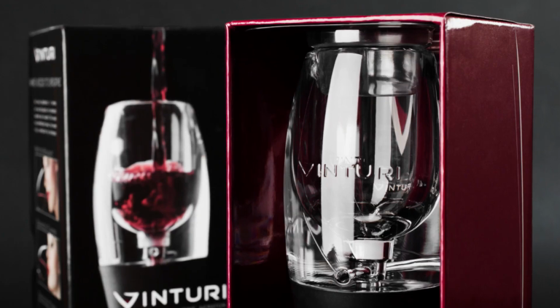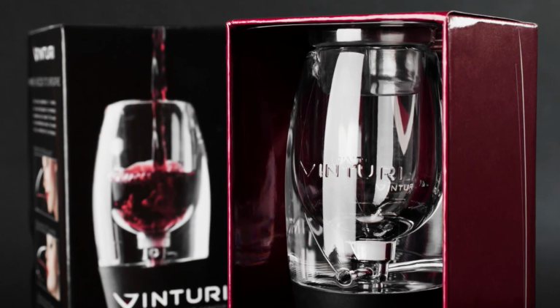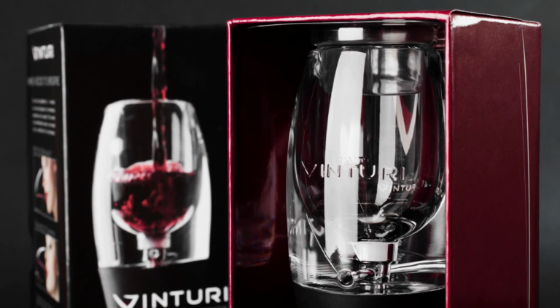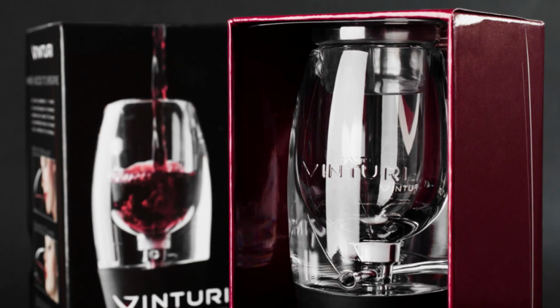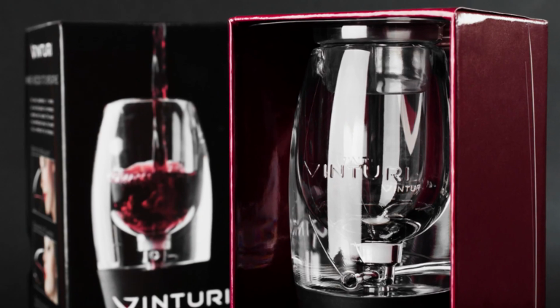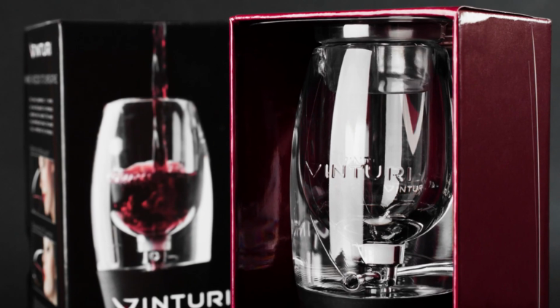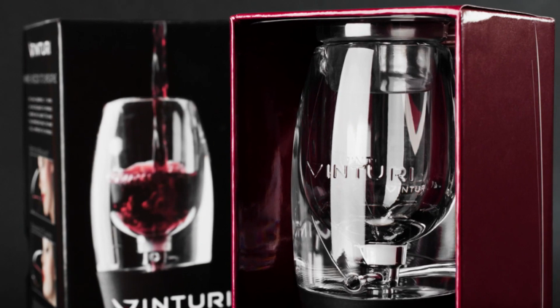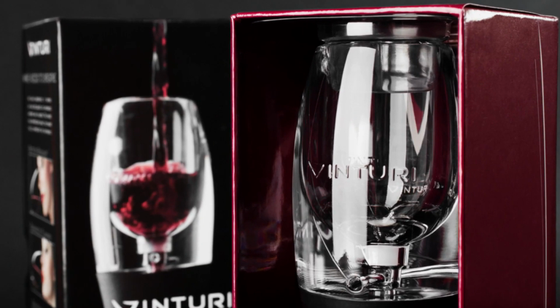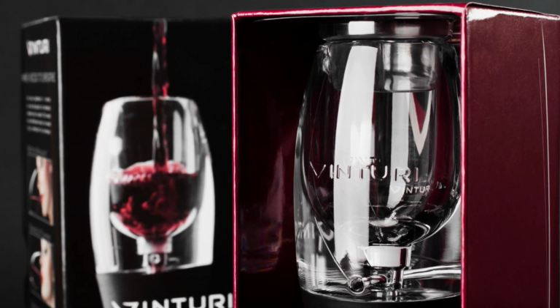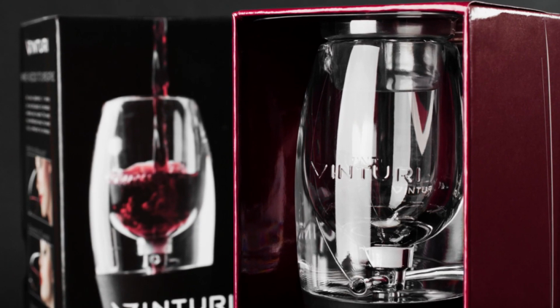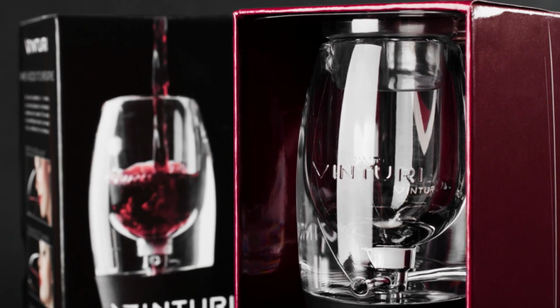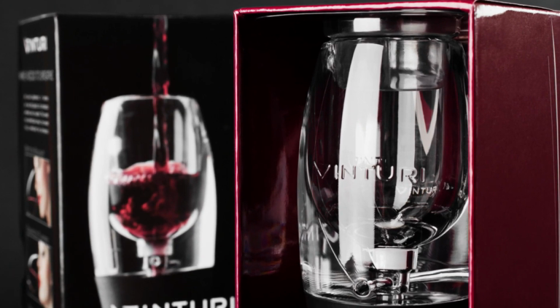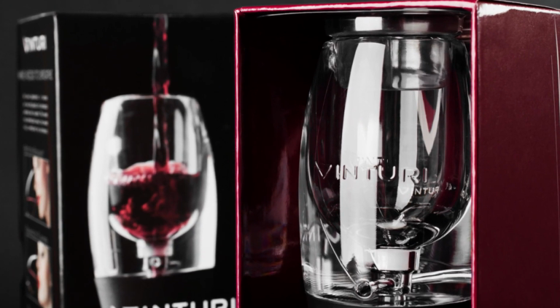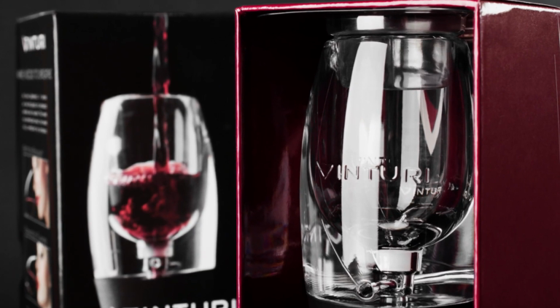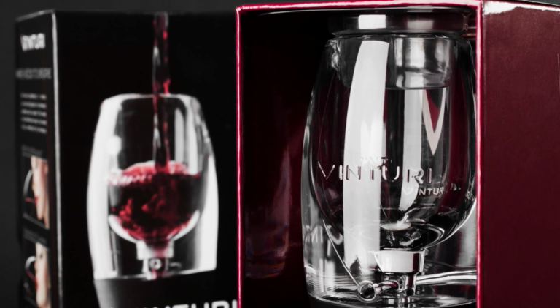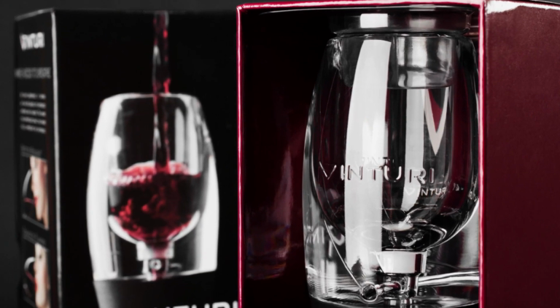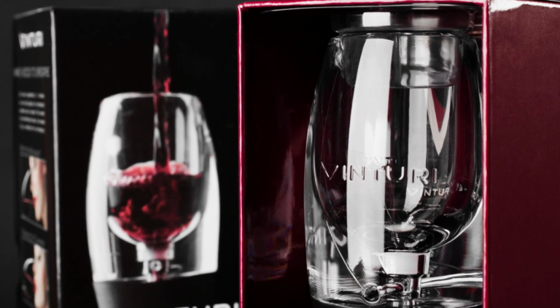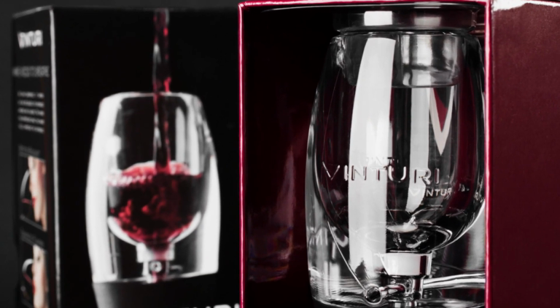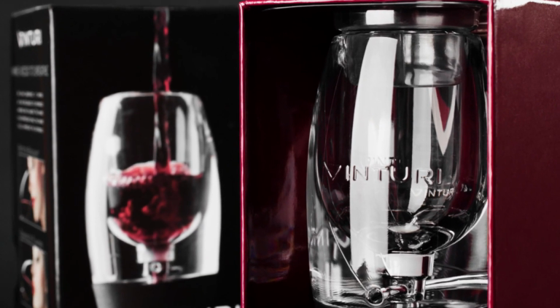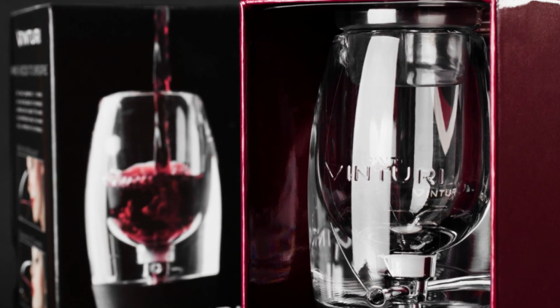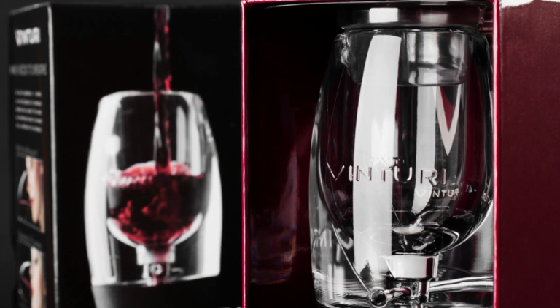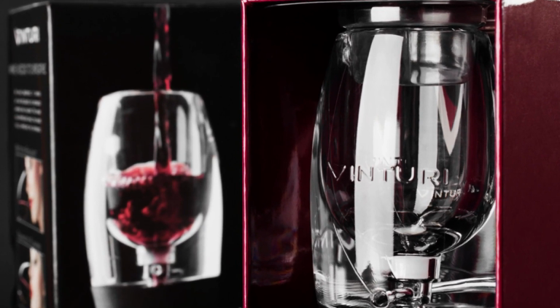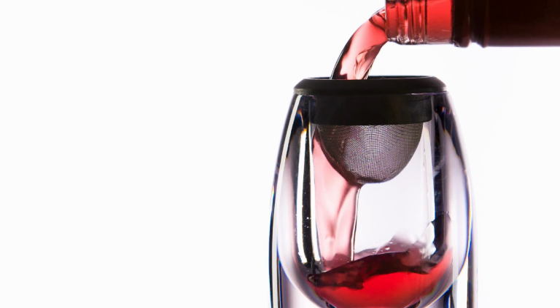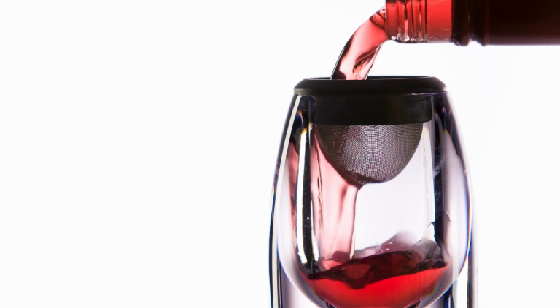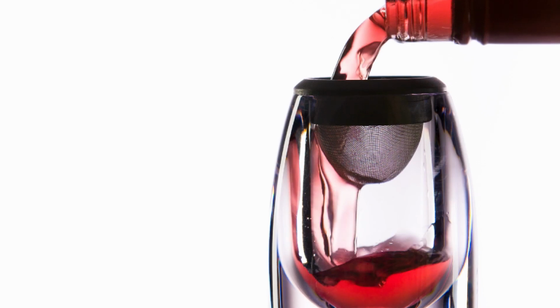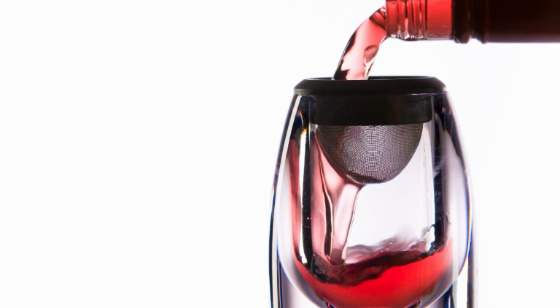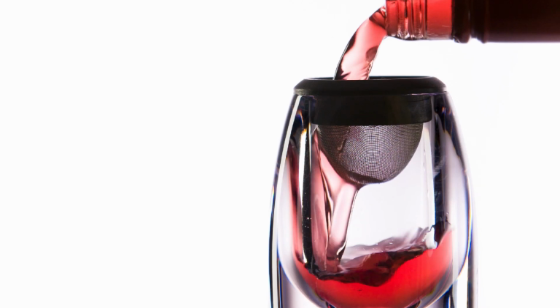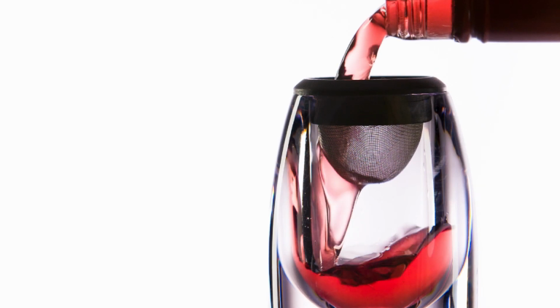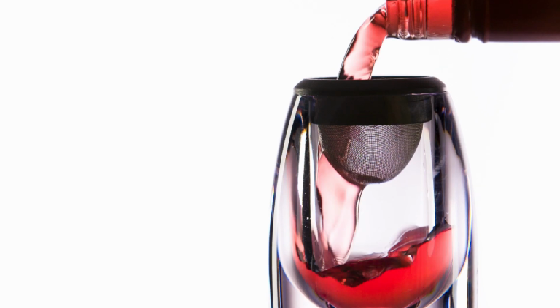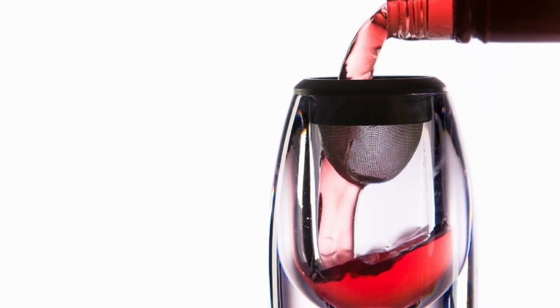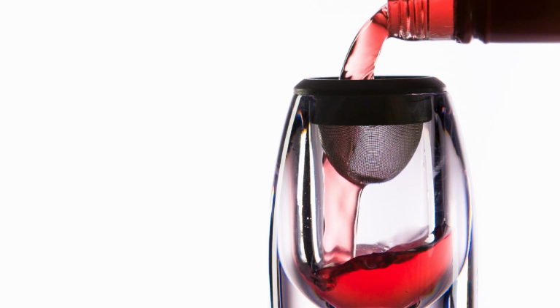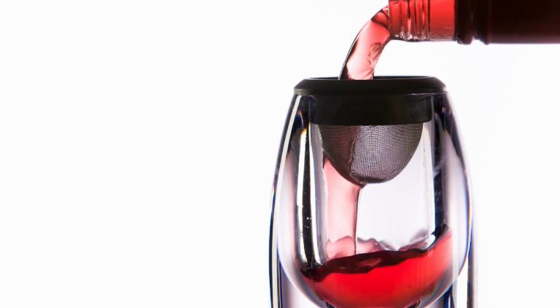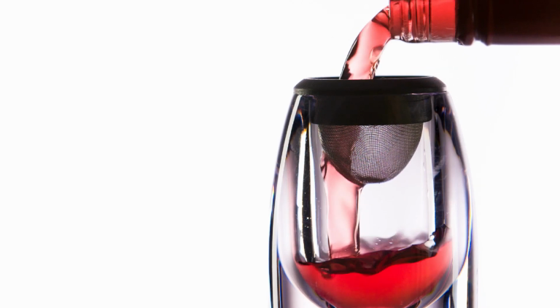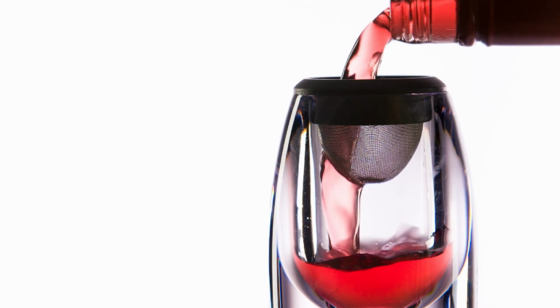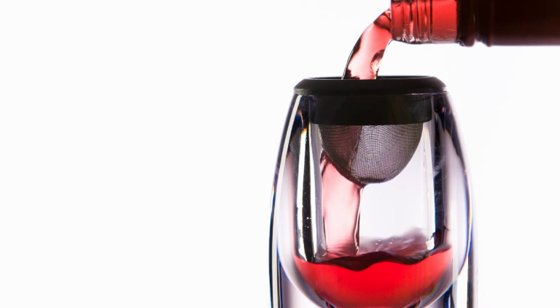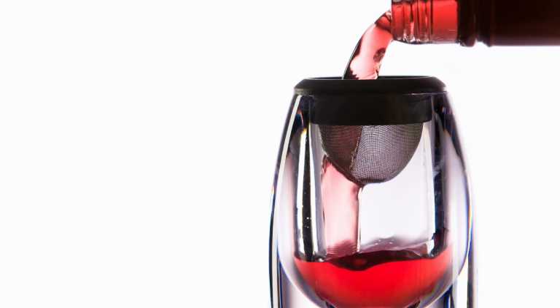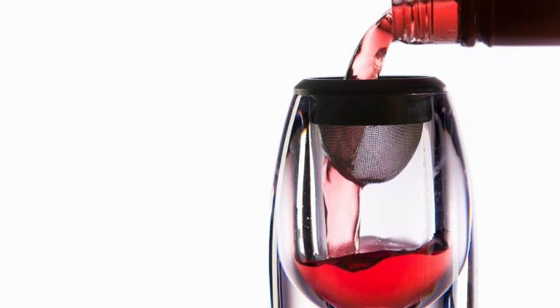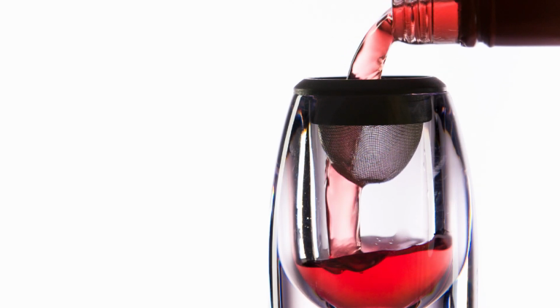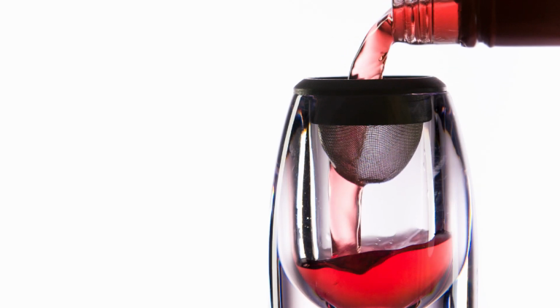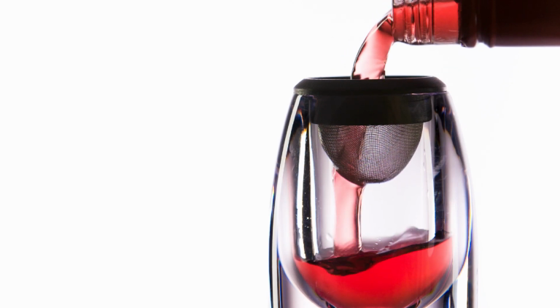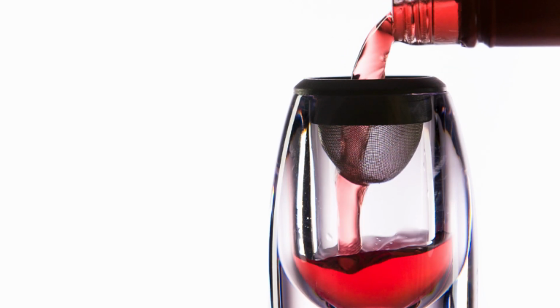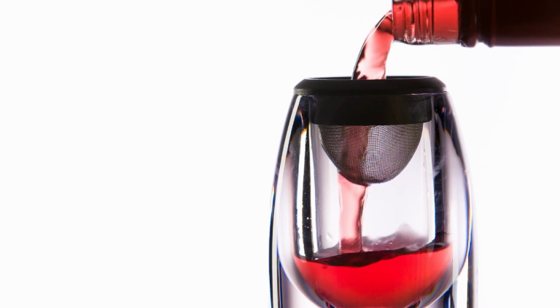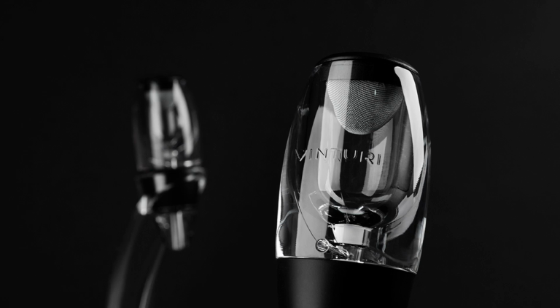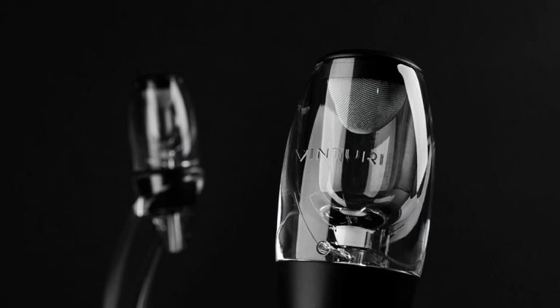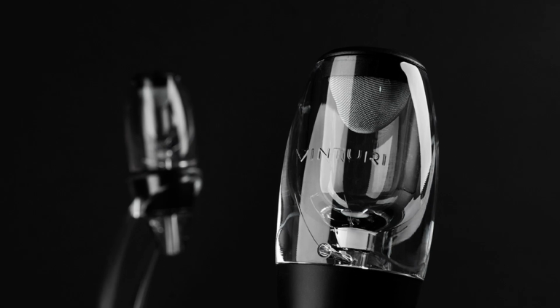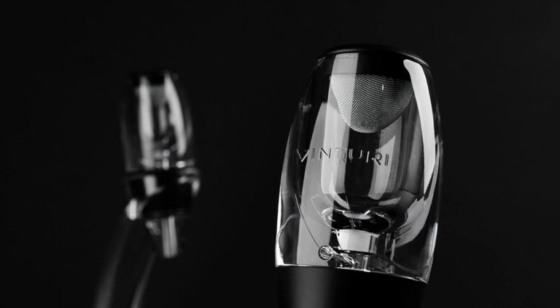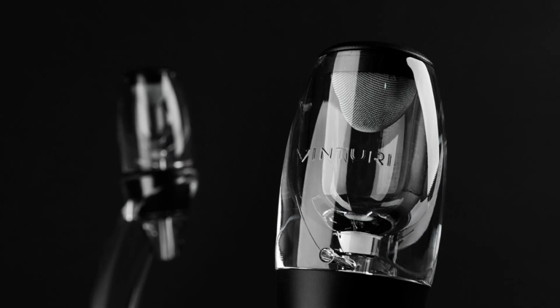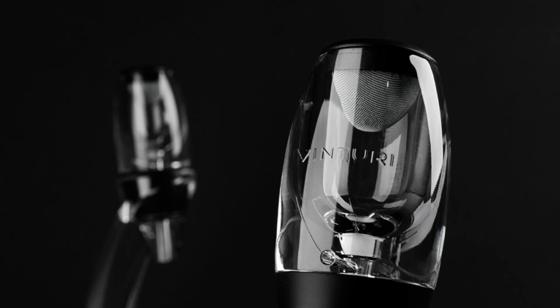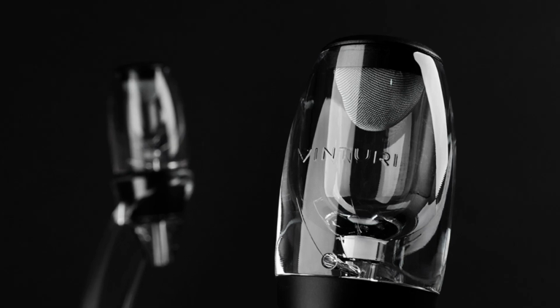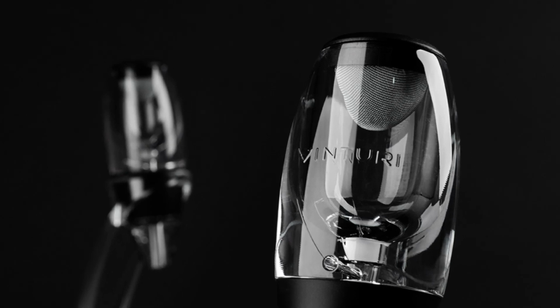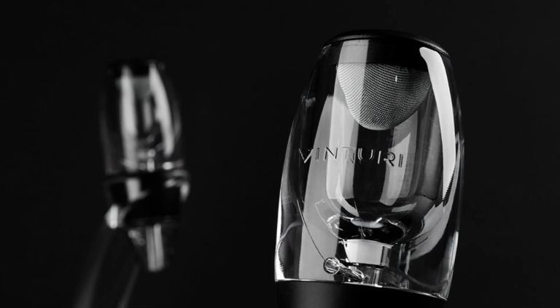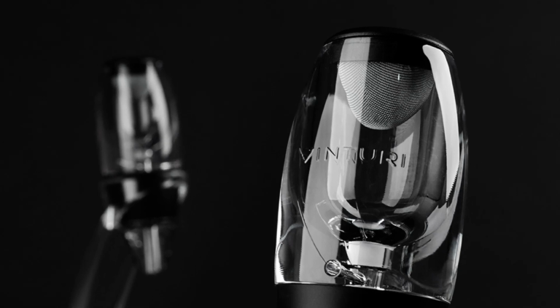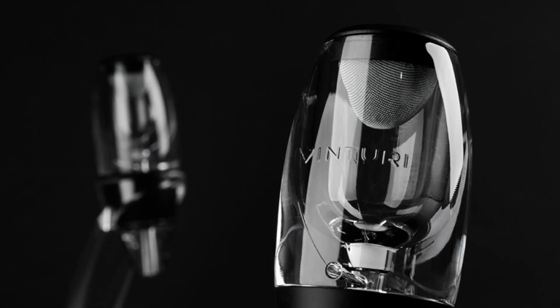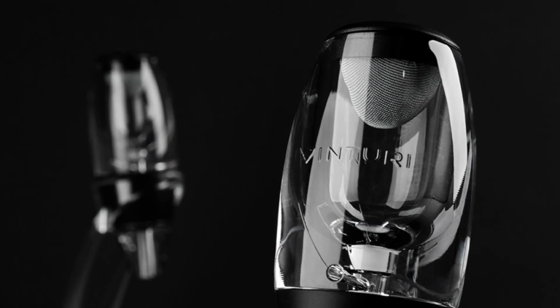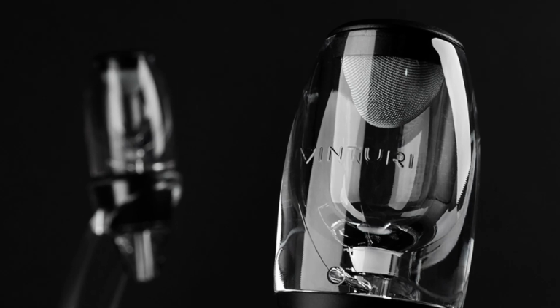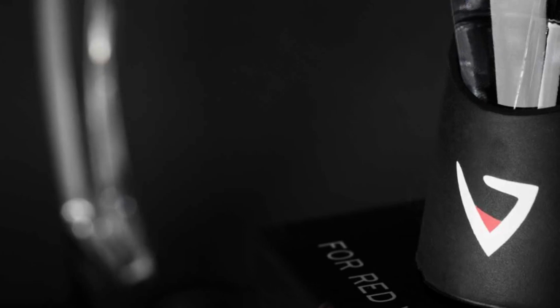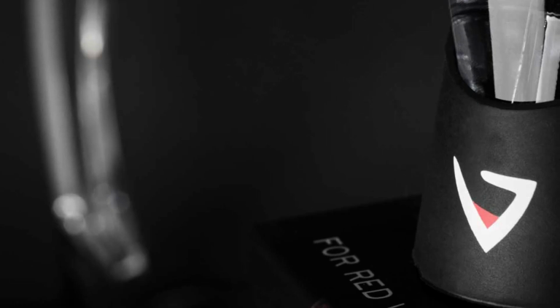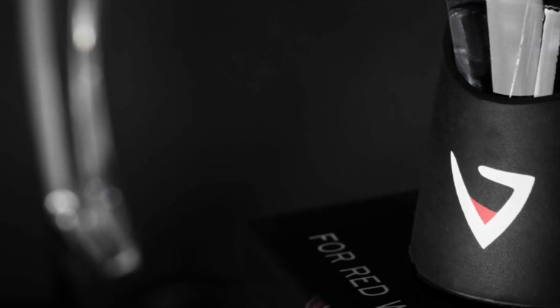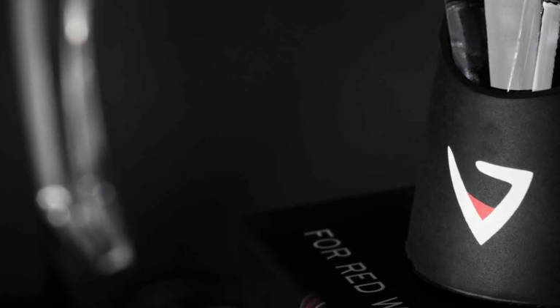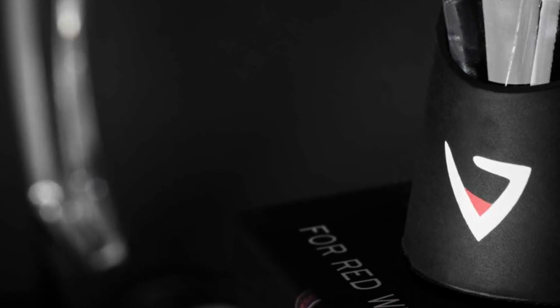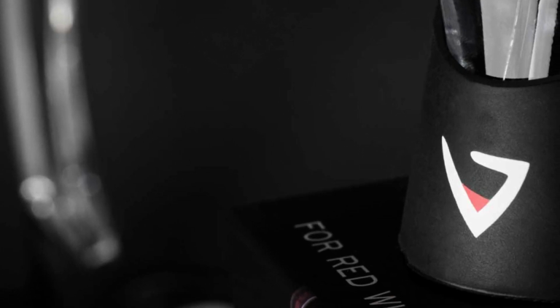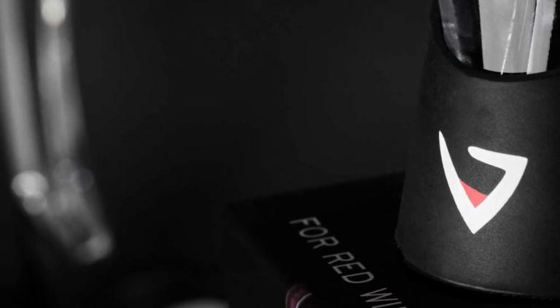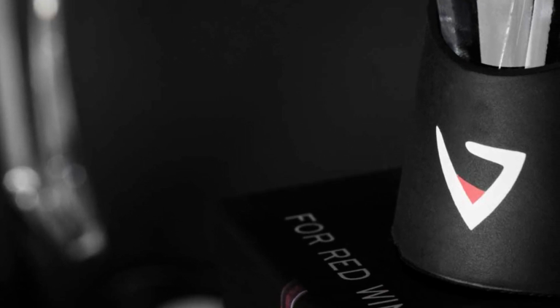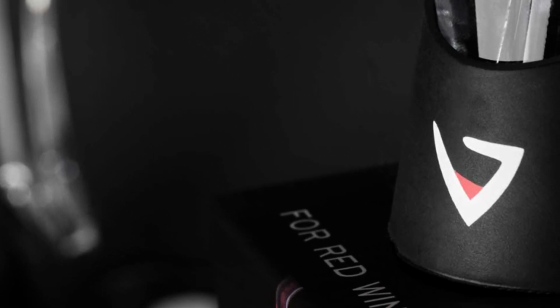With Stephen Gould's contributions, Vinturi's product not only stood out on shelves, but also delivered exceptional performance, satisfying even the most discerning wine enthusiasts.